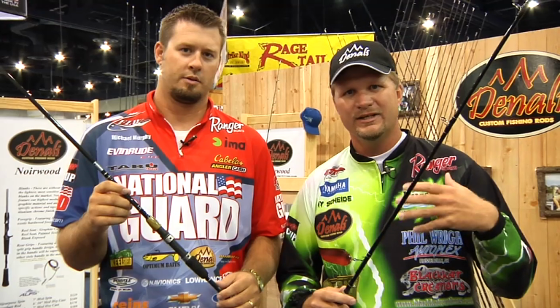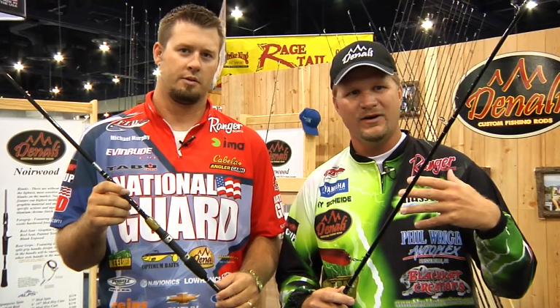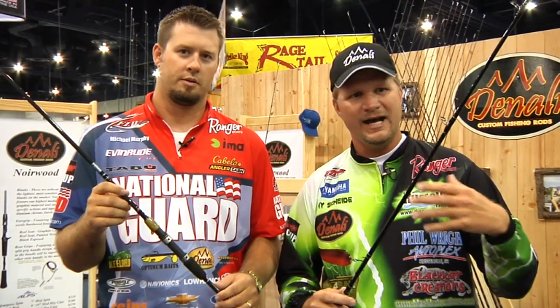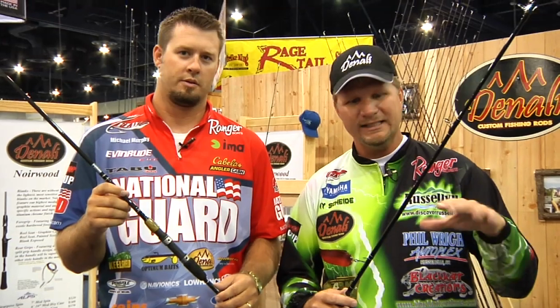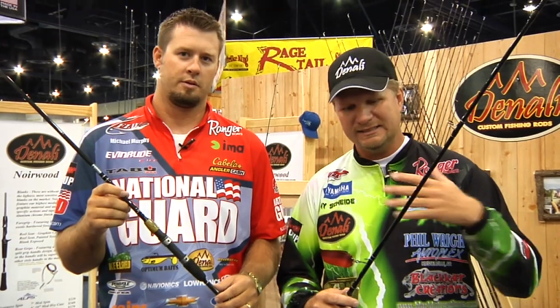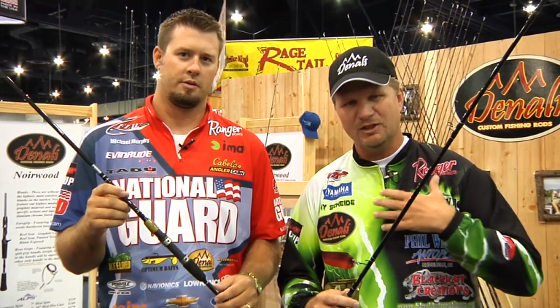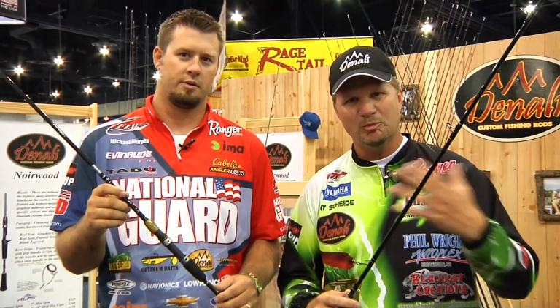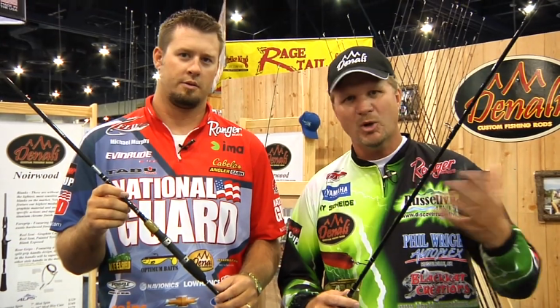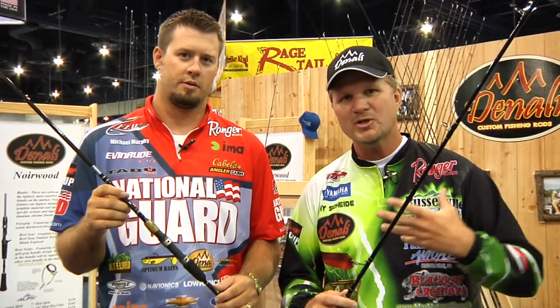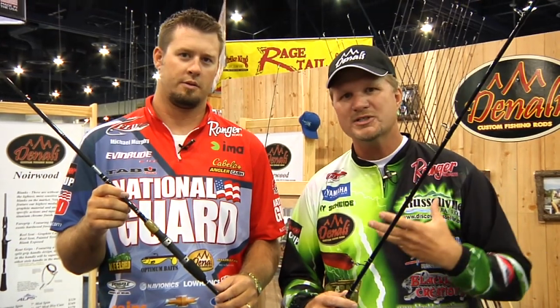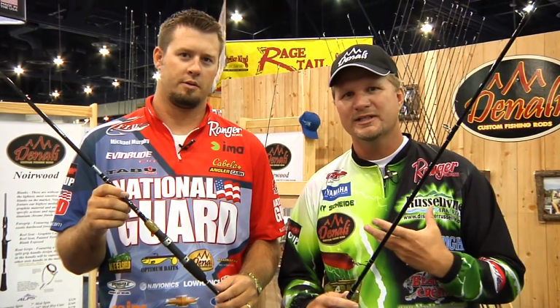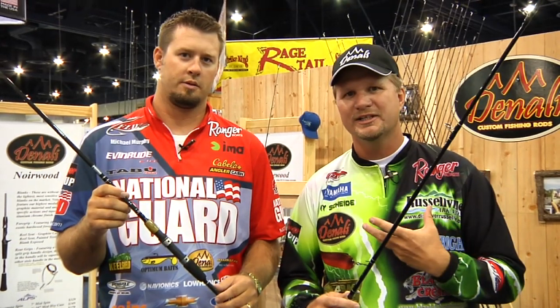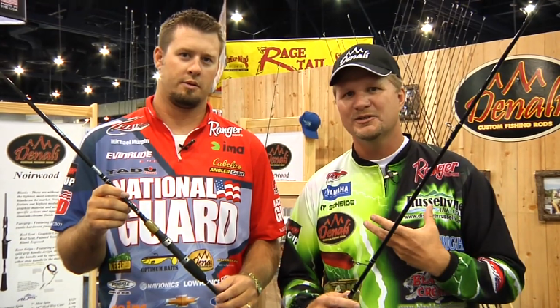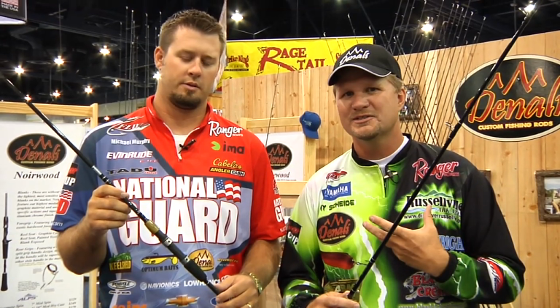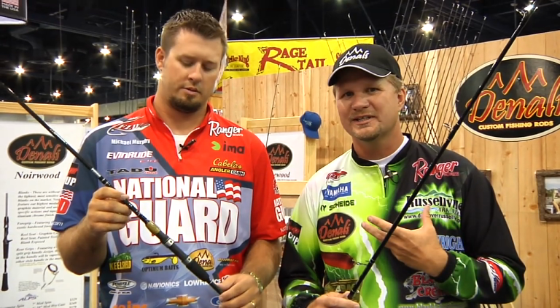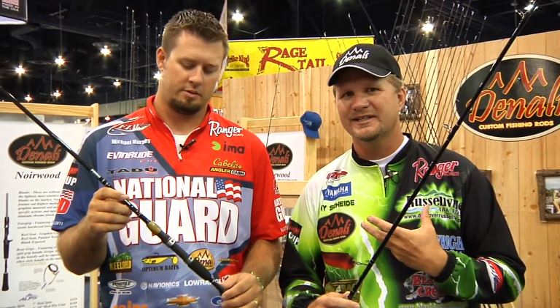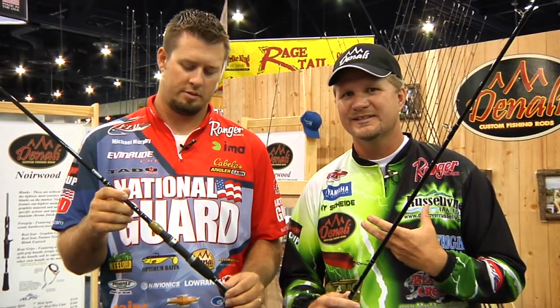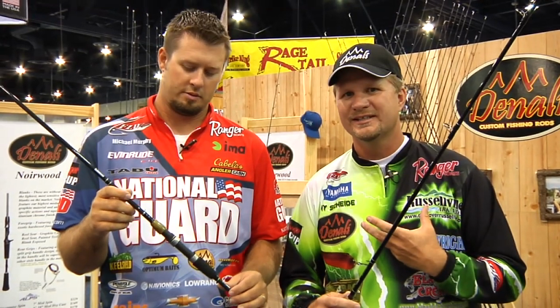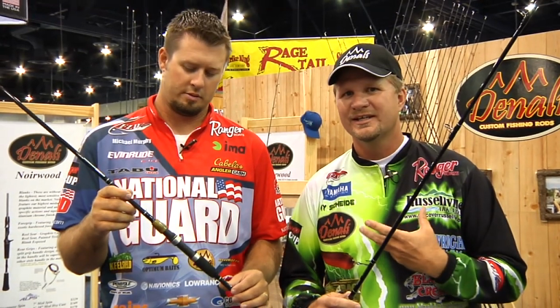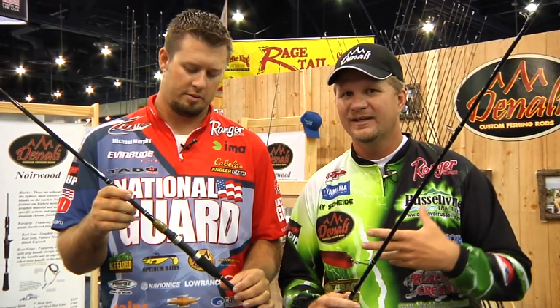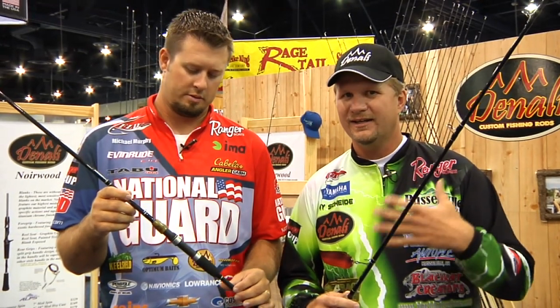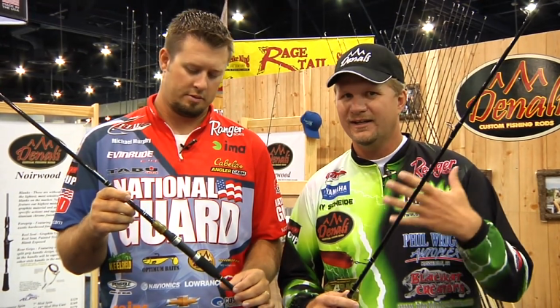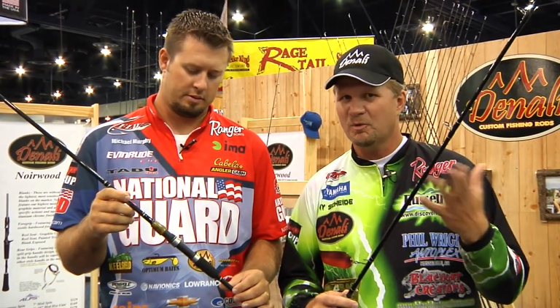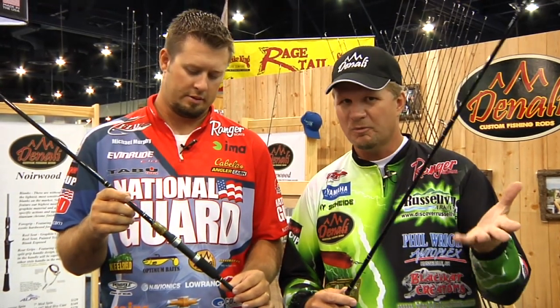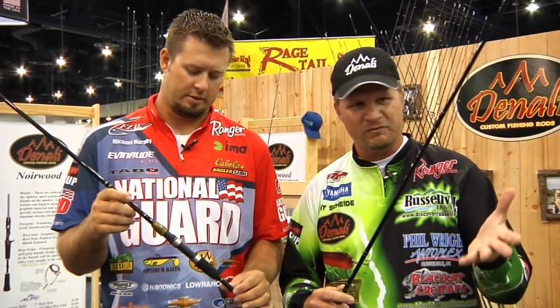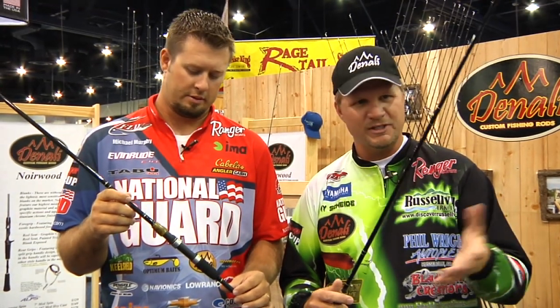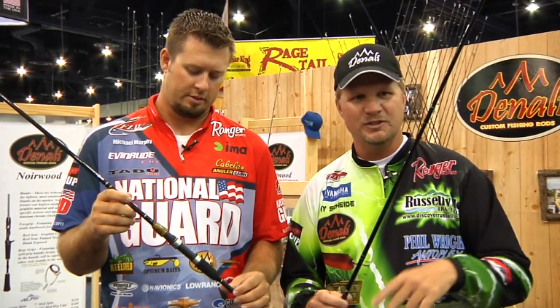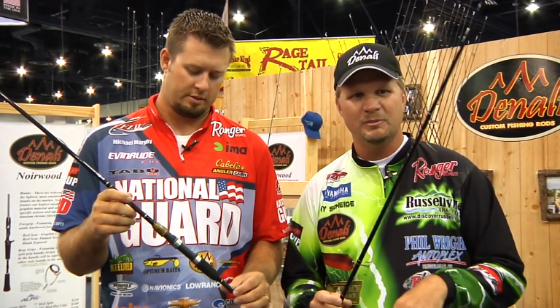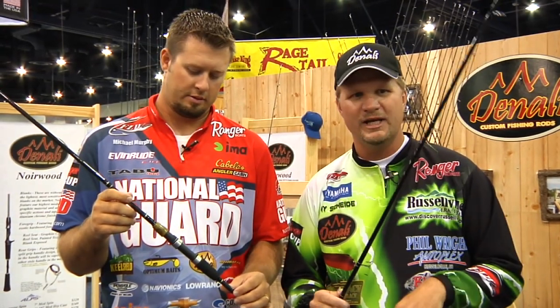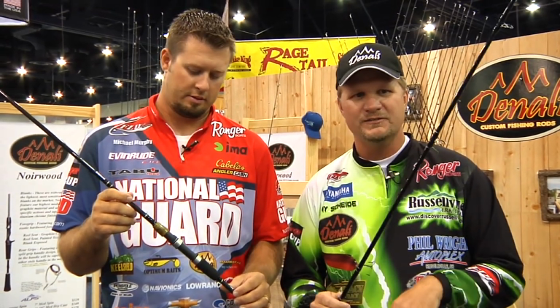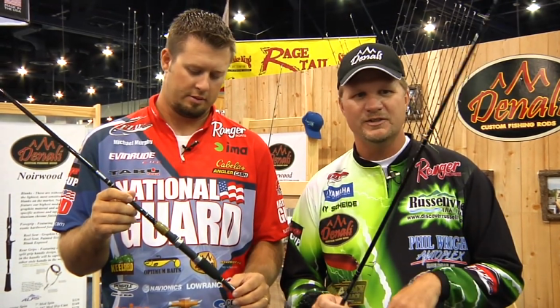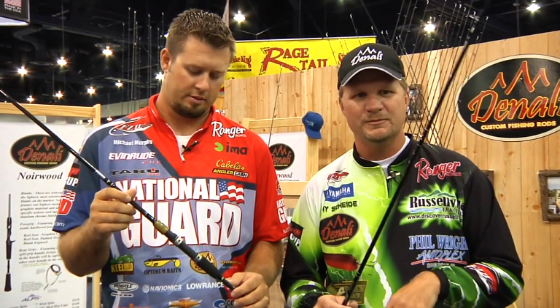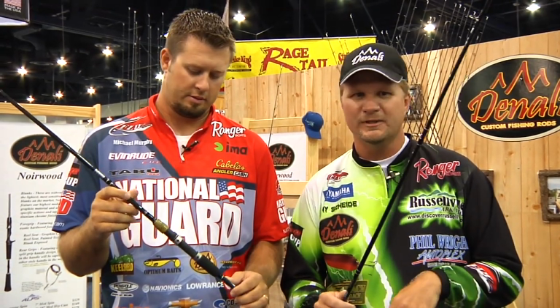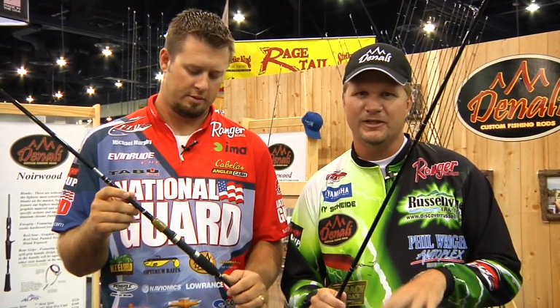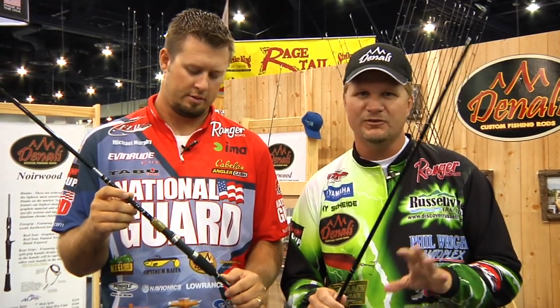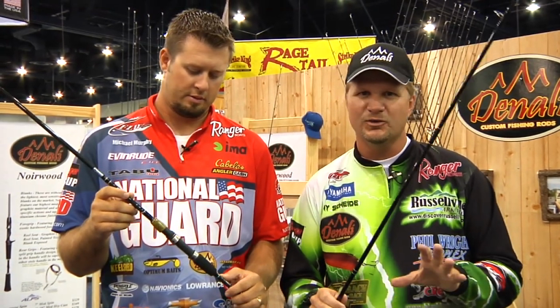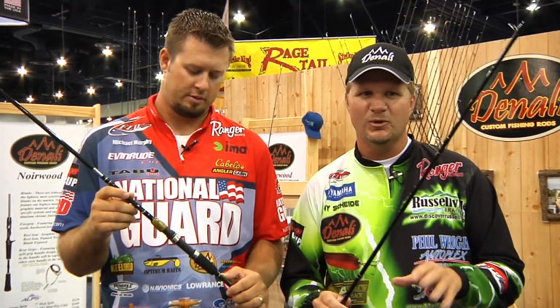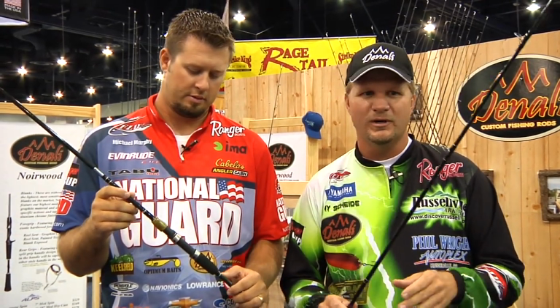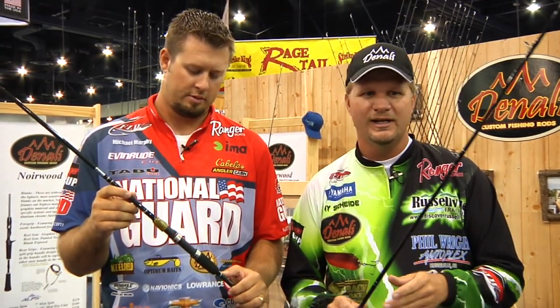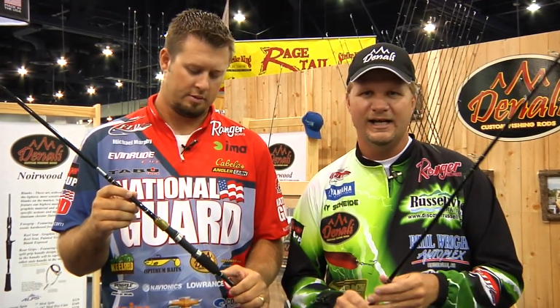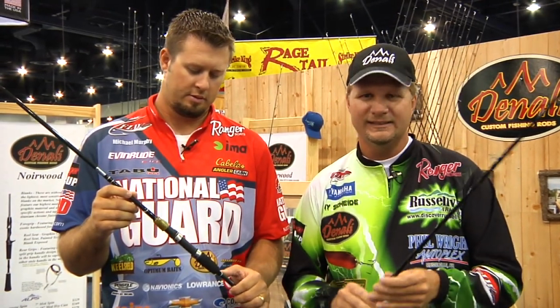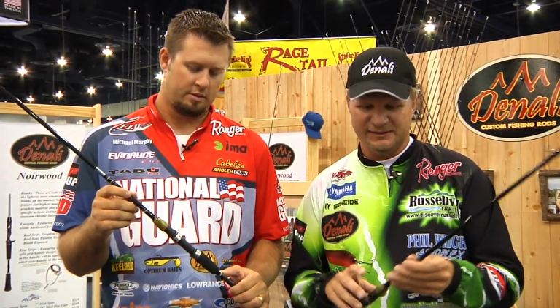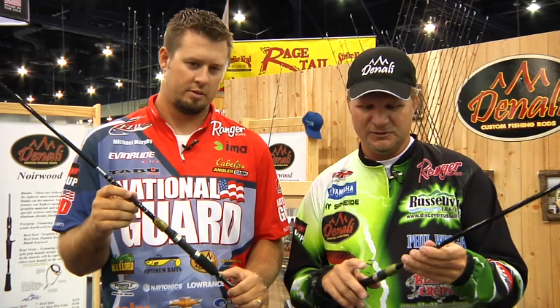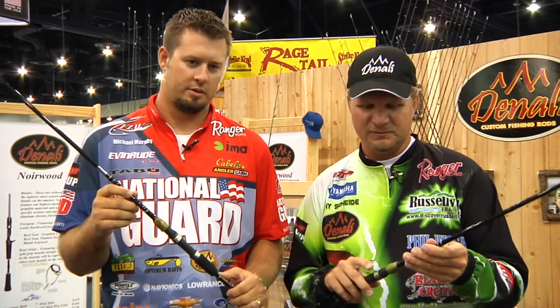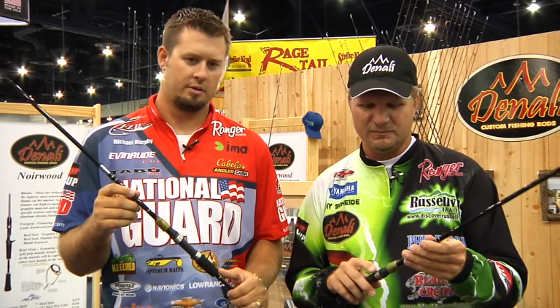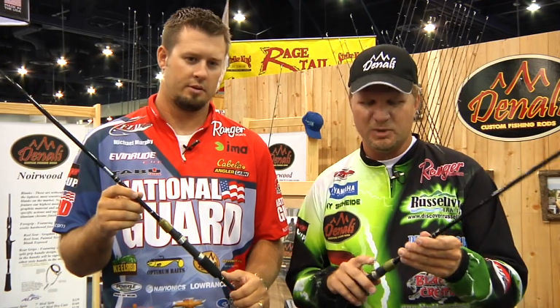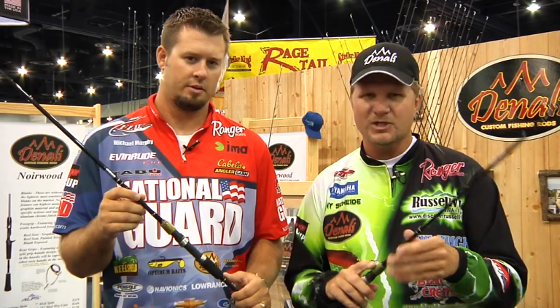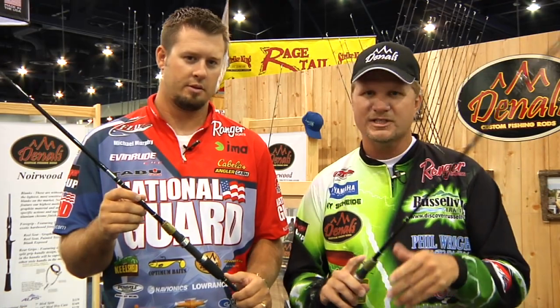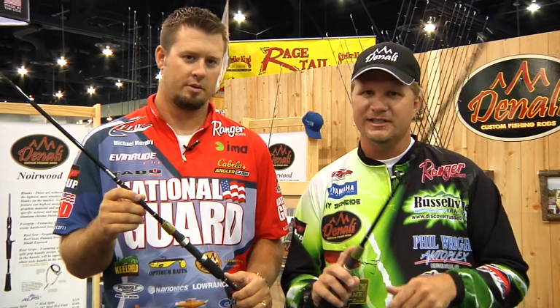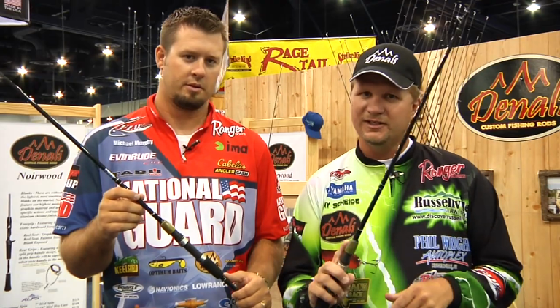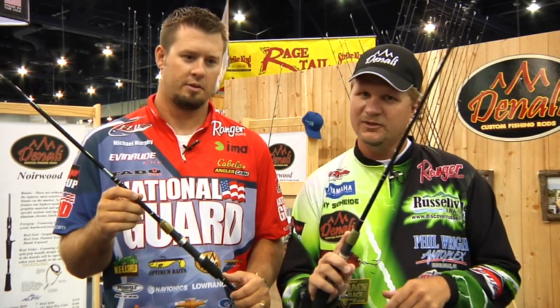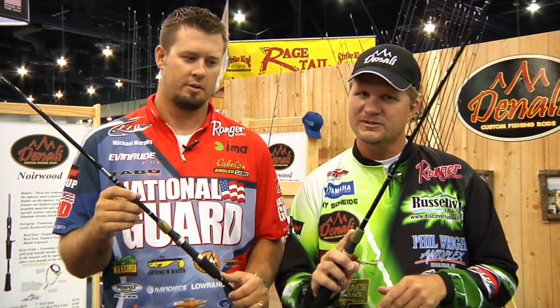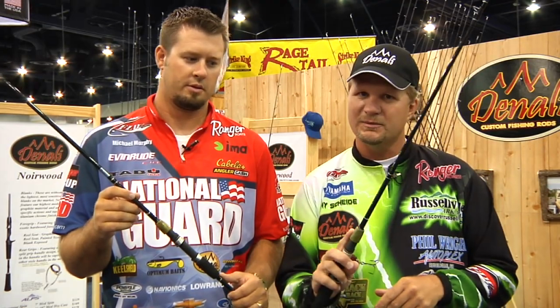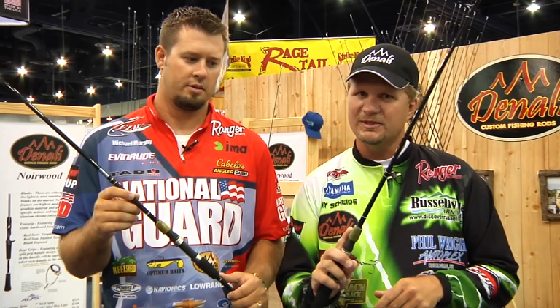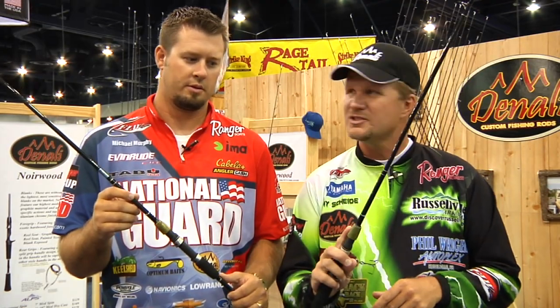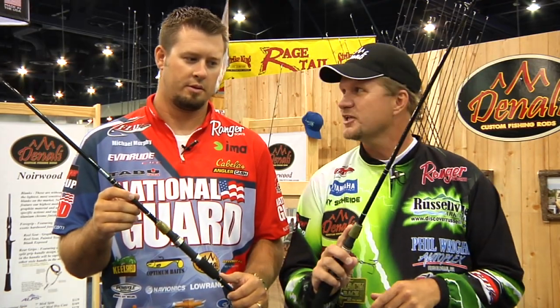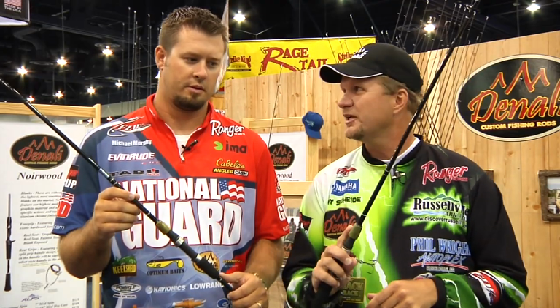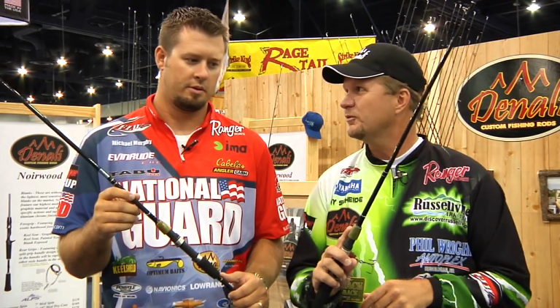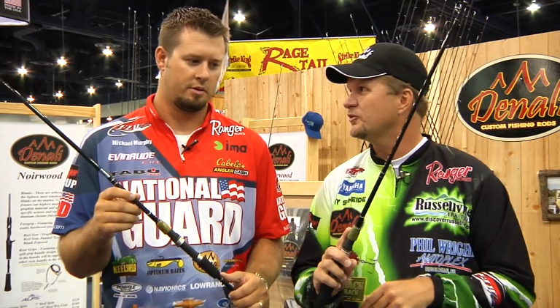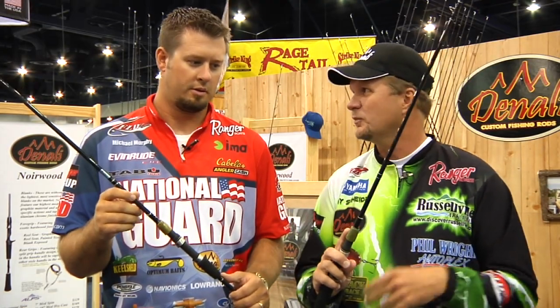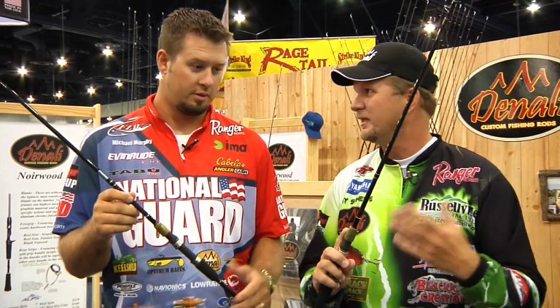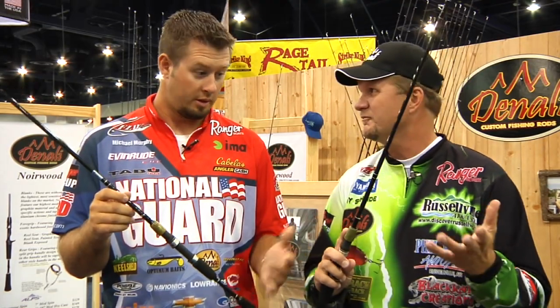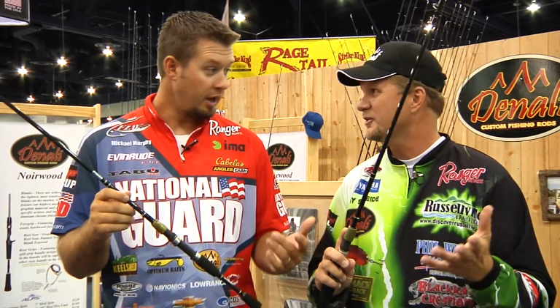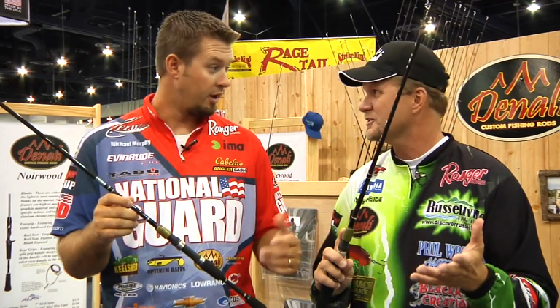I still personally use these, and I'm a professional bass fisherman on the tour. I still personally use some of these Jade Woods while I'm fishing.